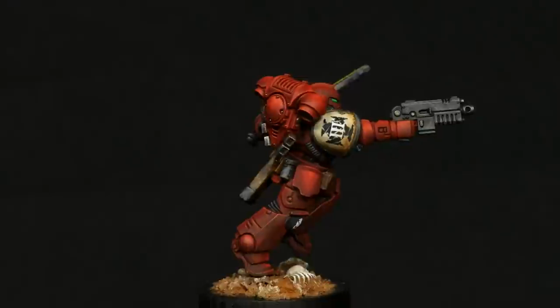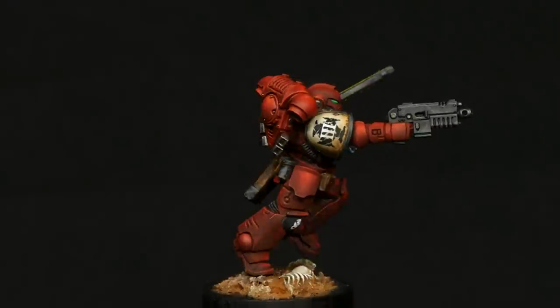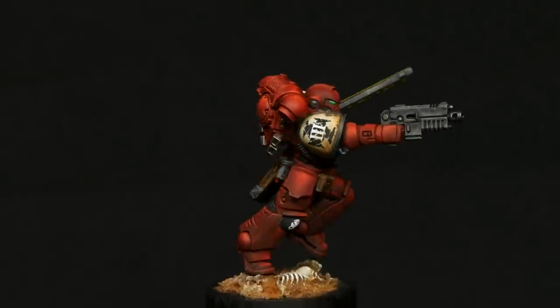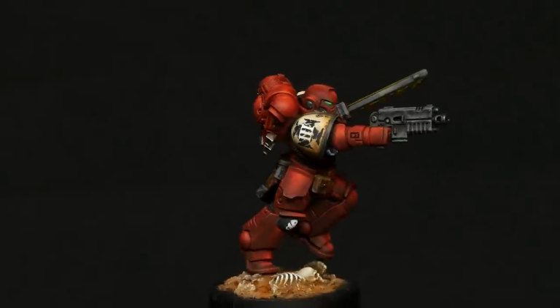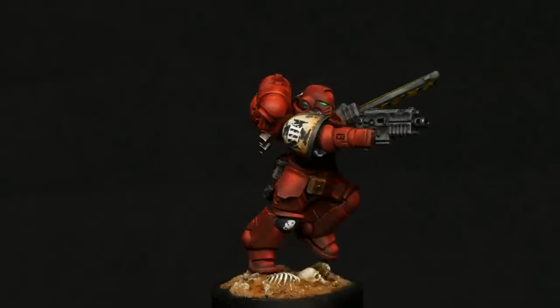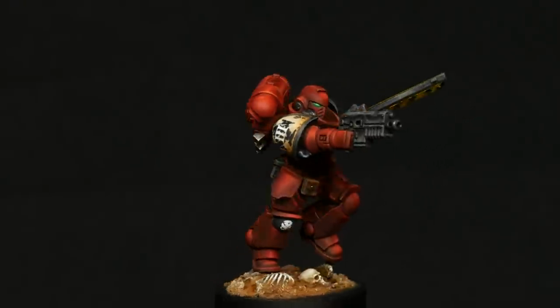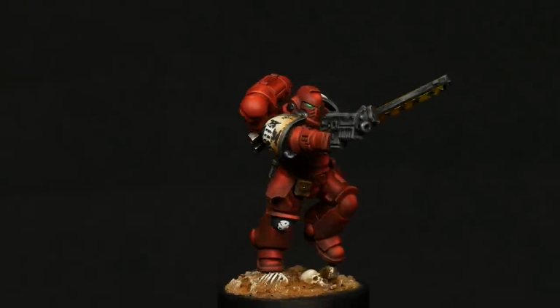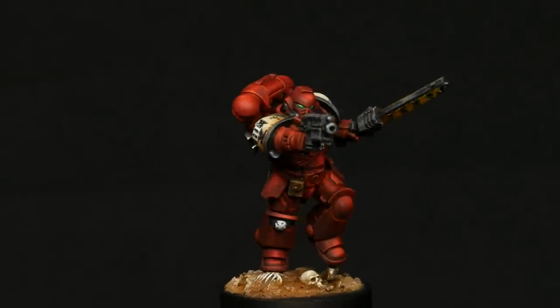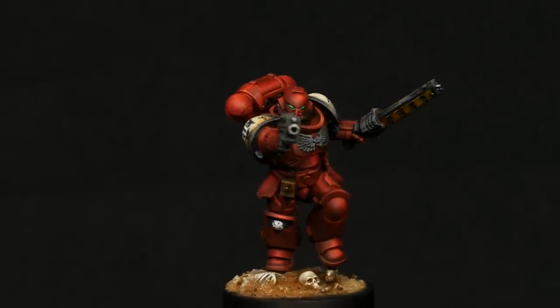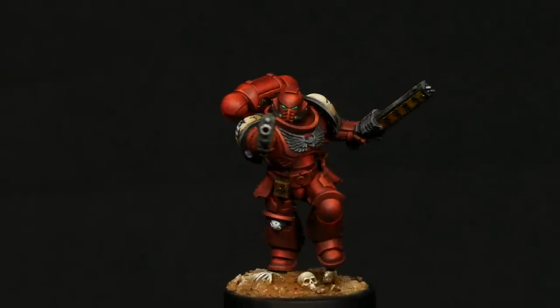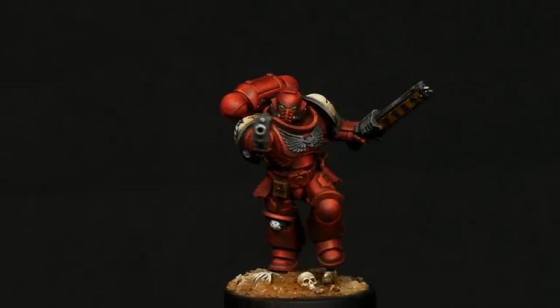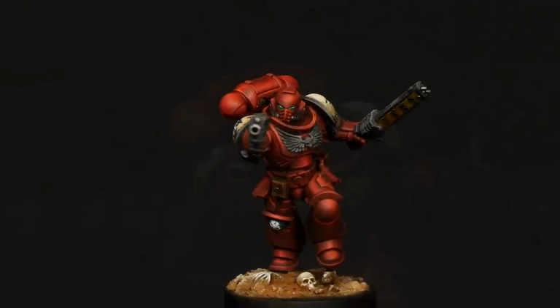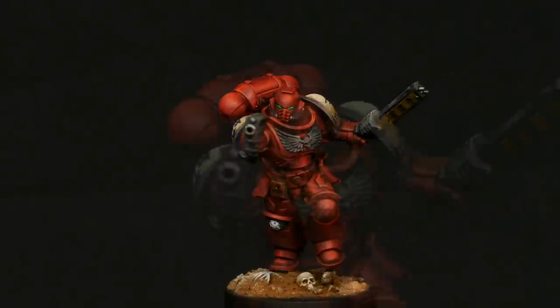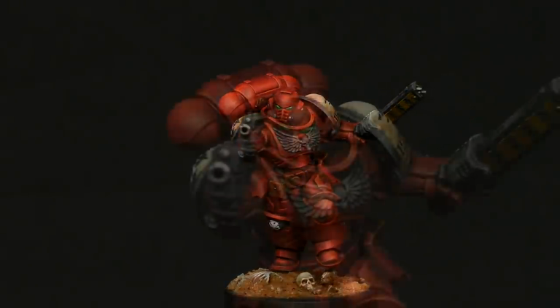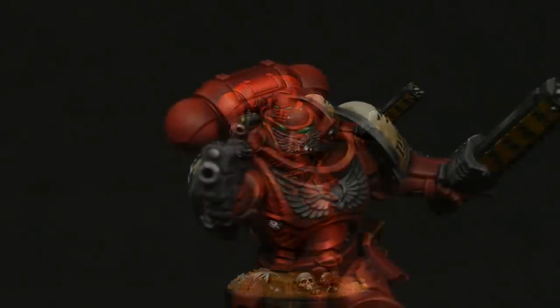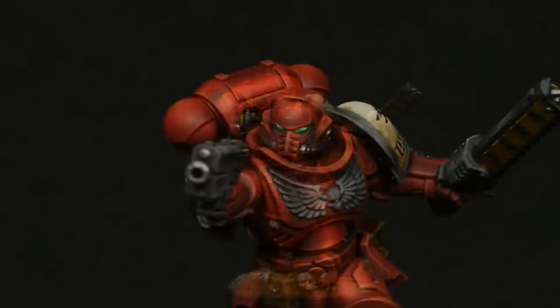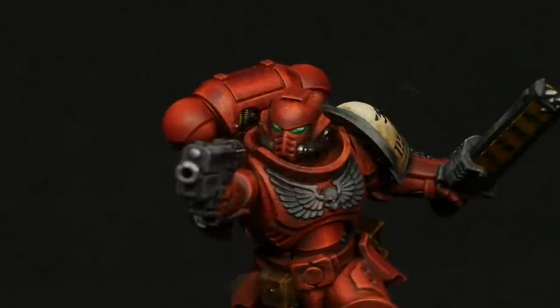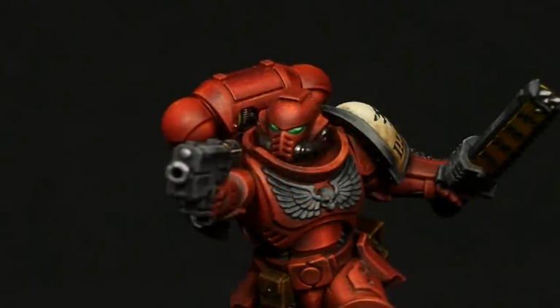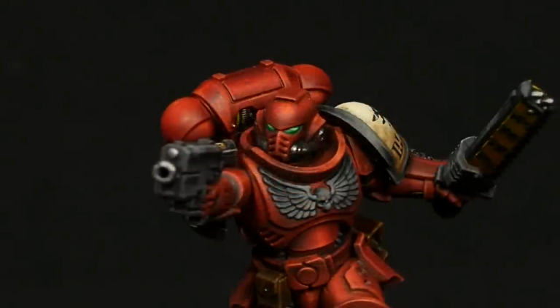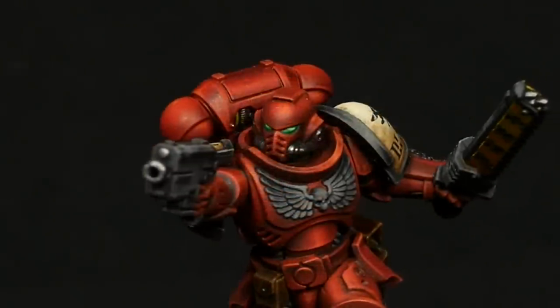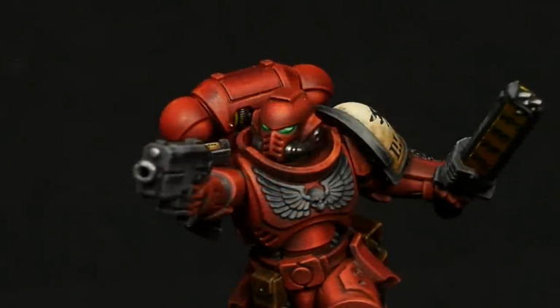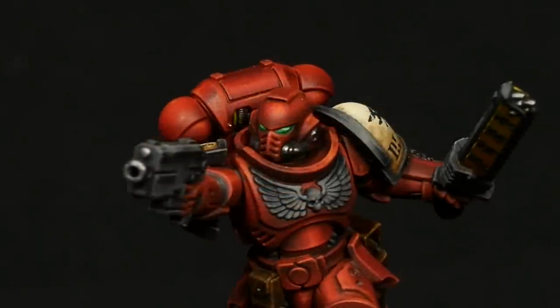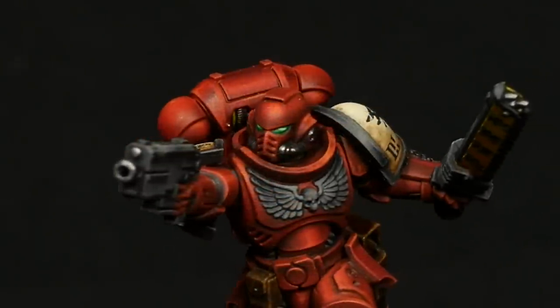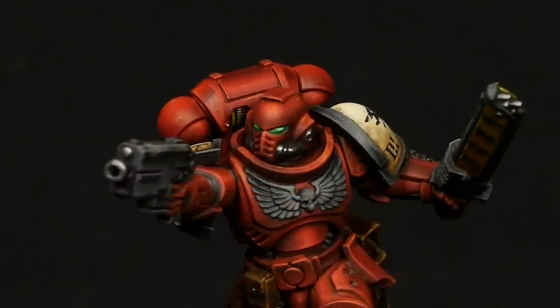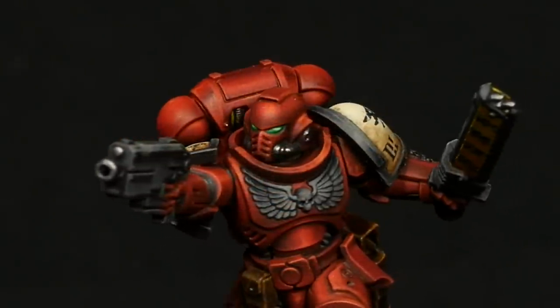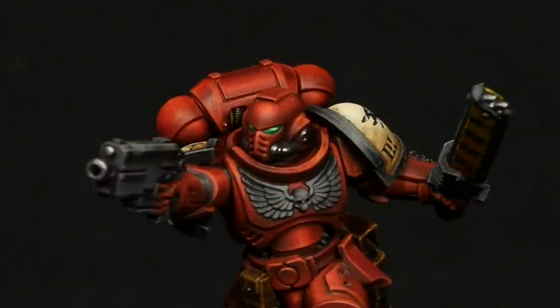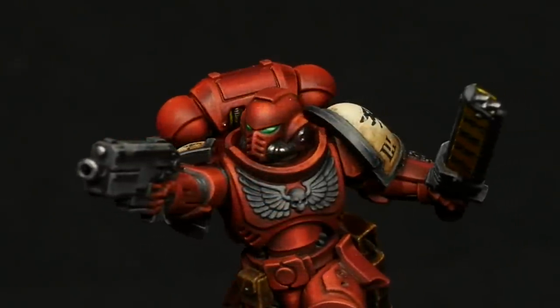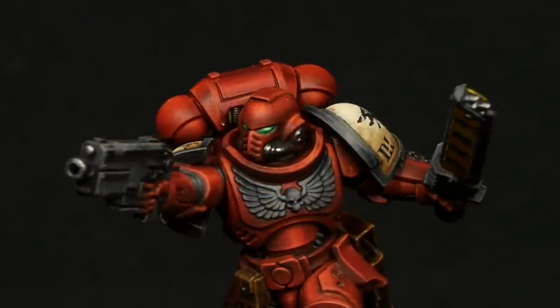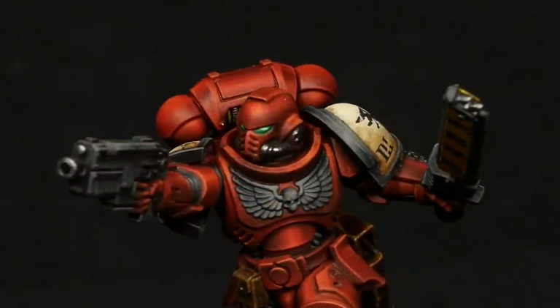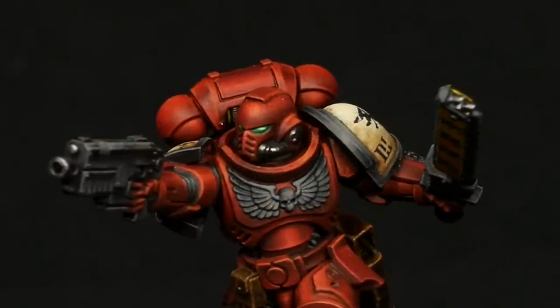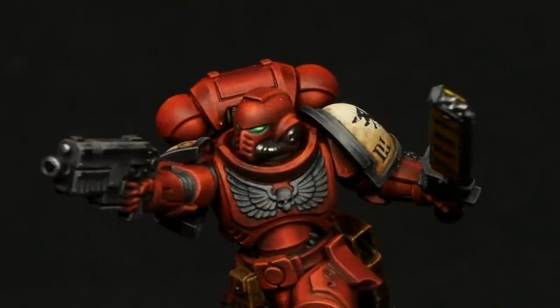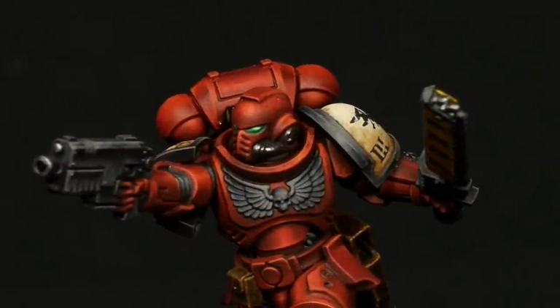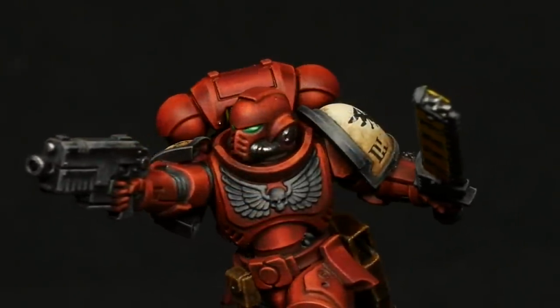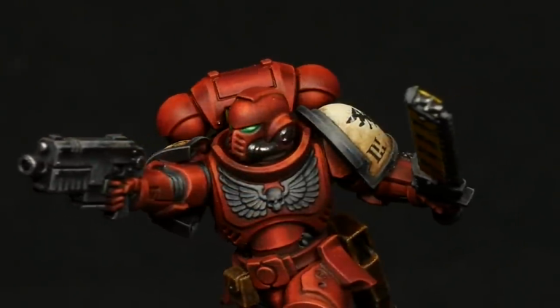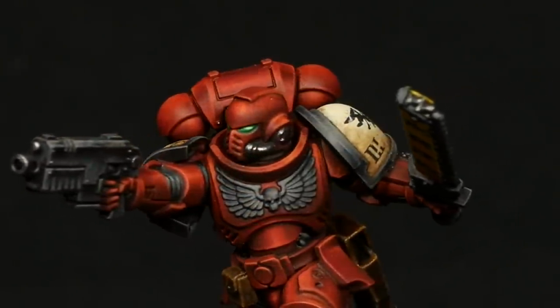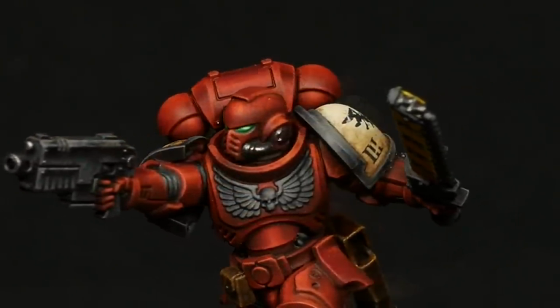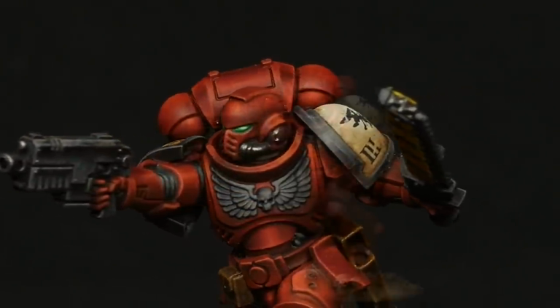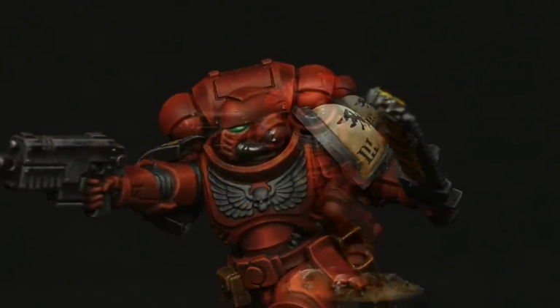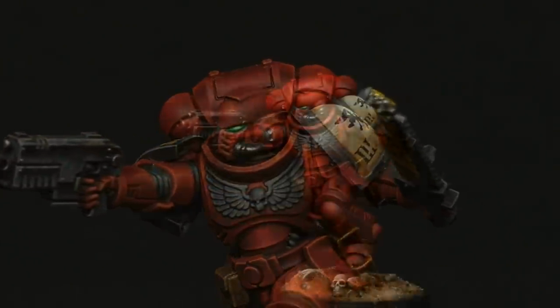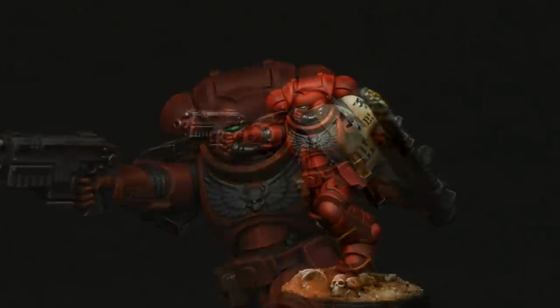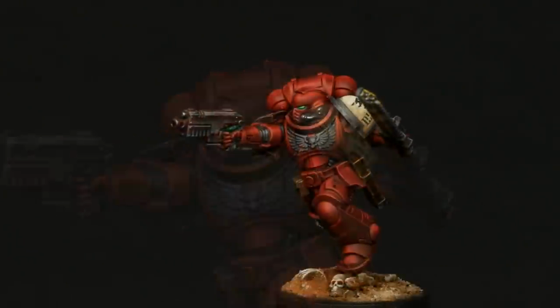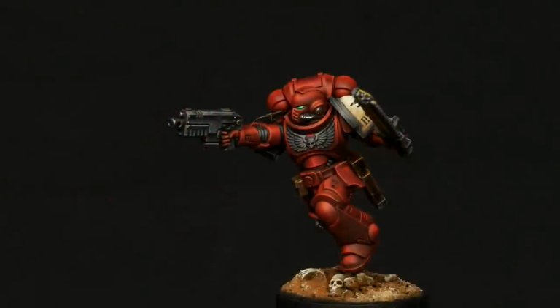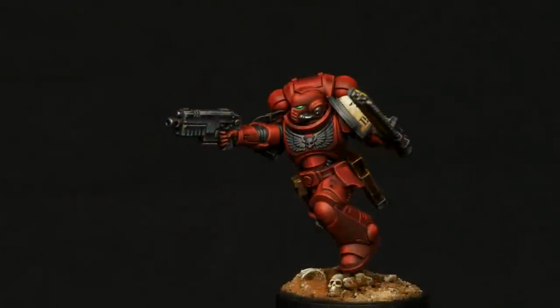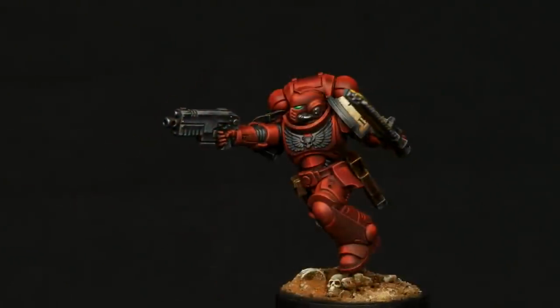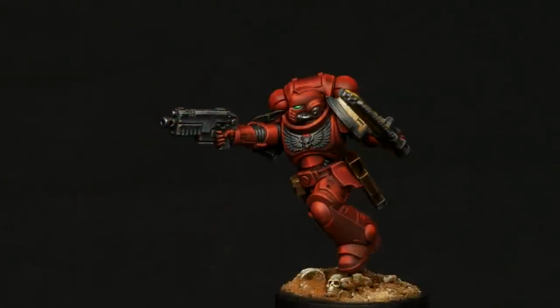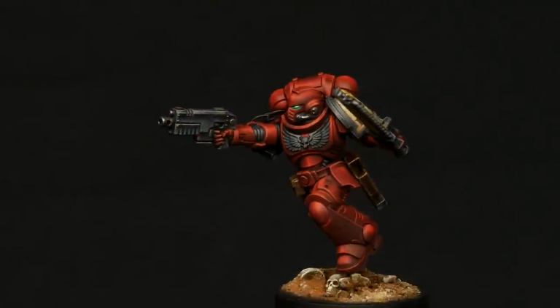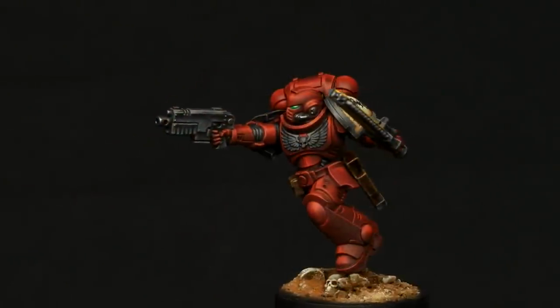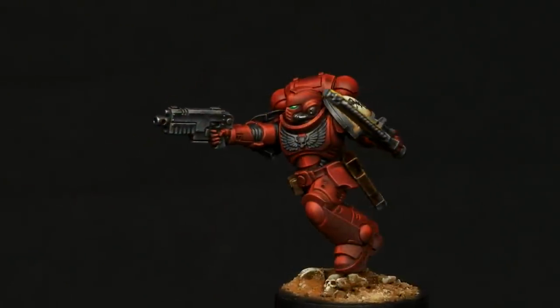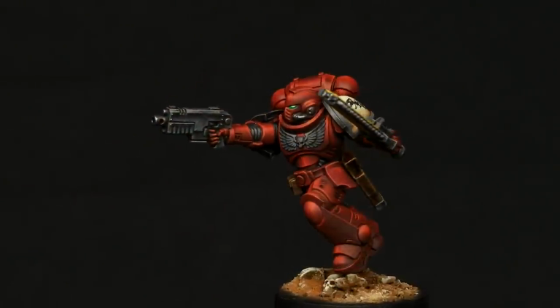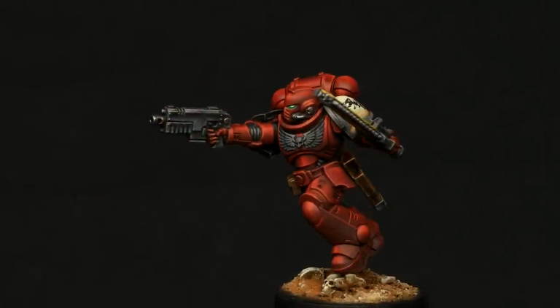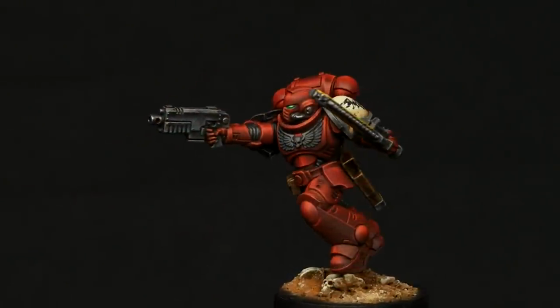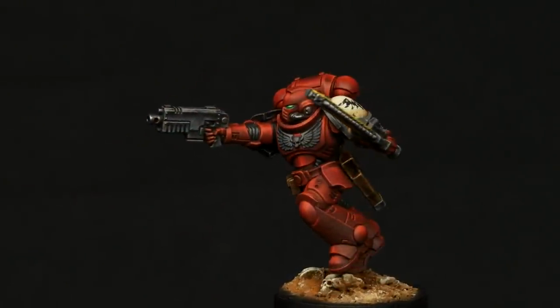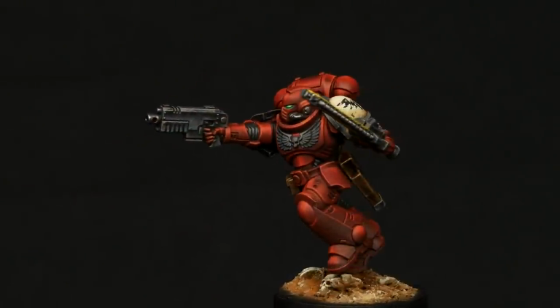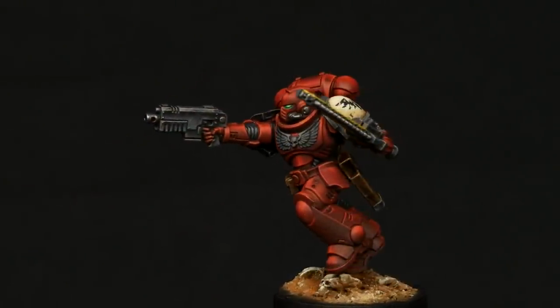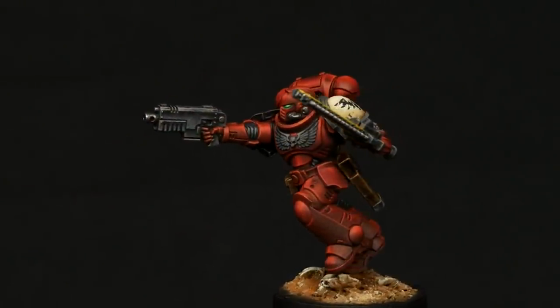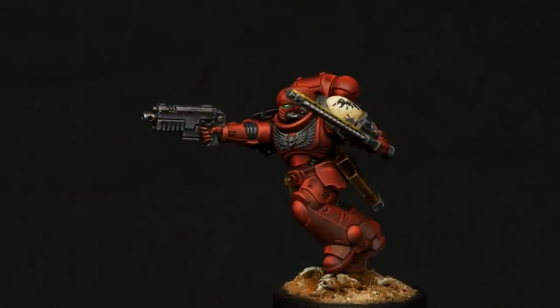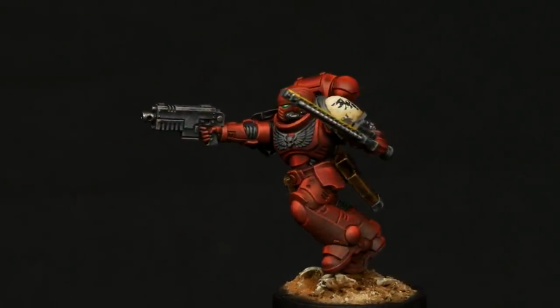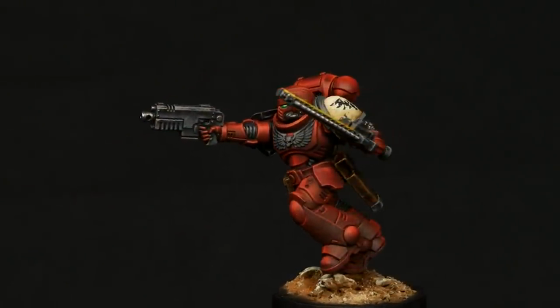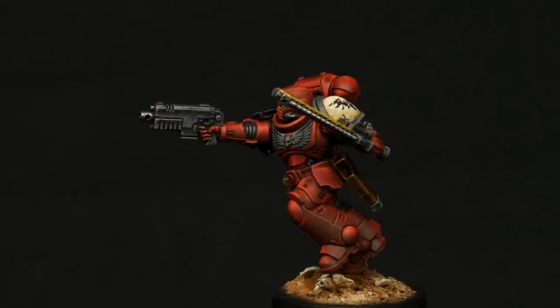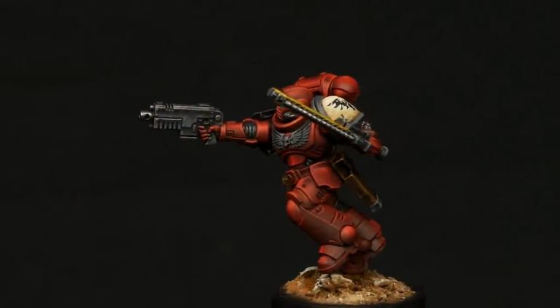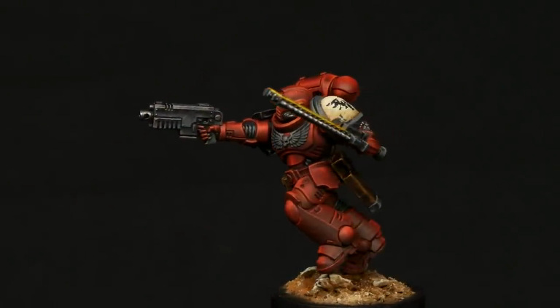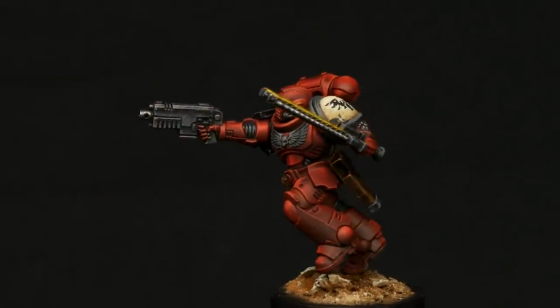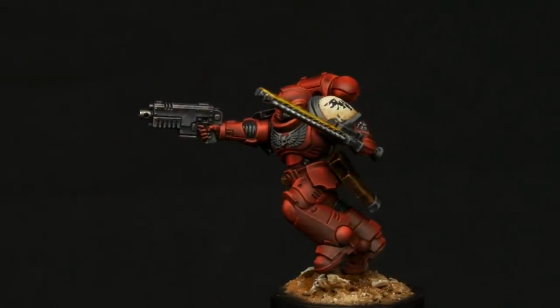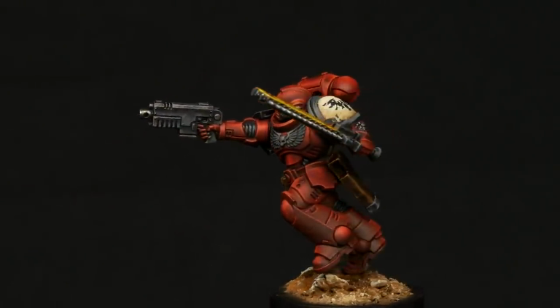In this video I'm going to show you how to paint awesome red Space Marine armor using this new 9th edition Assault Intercessor.